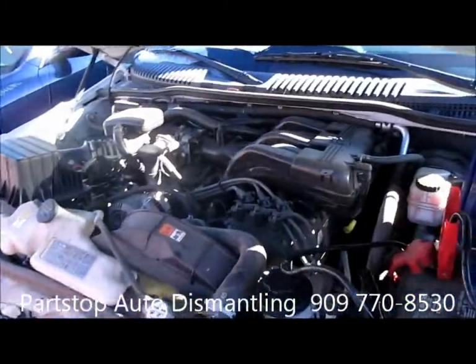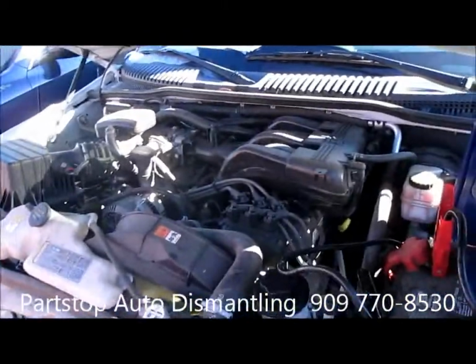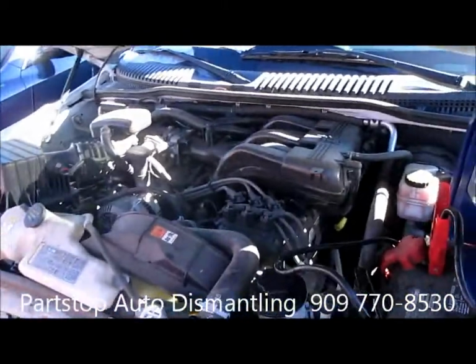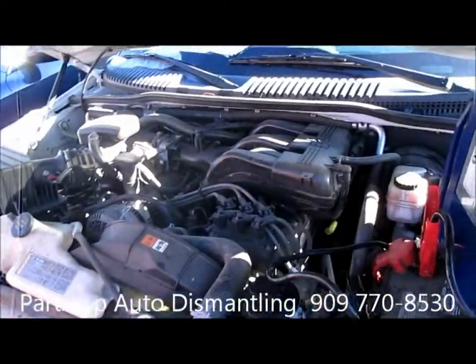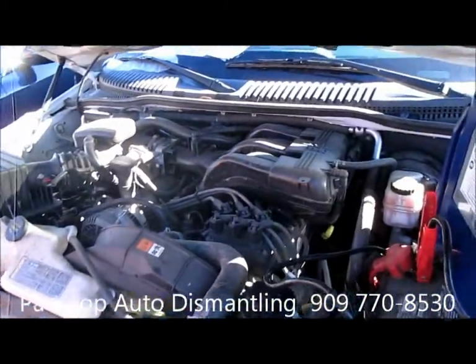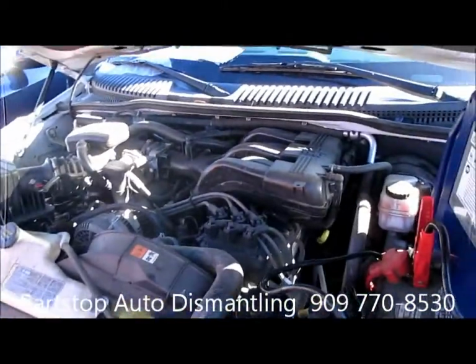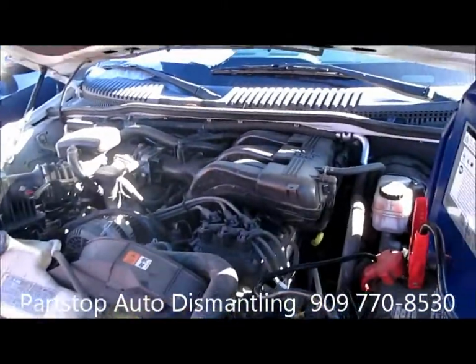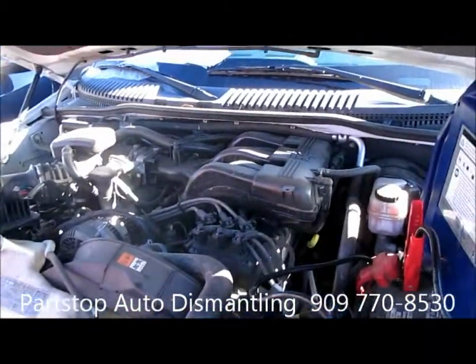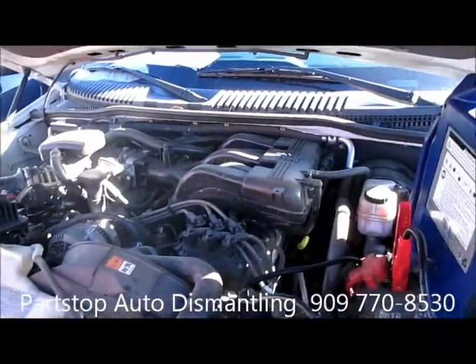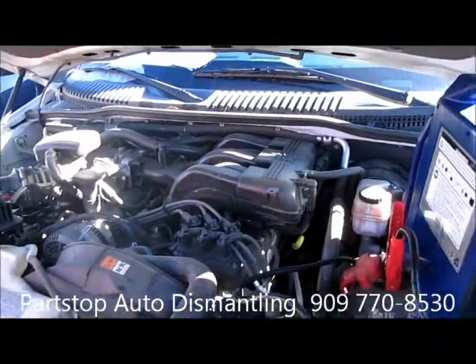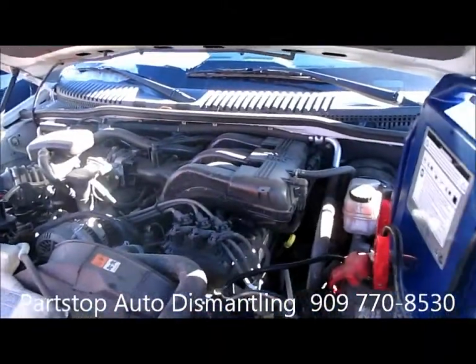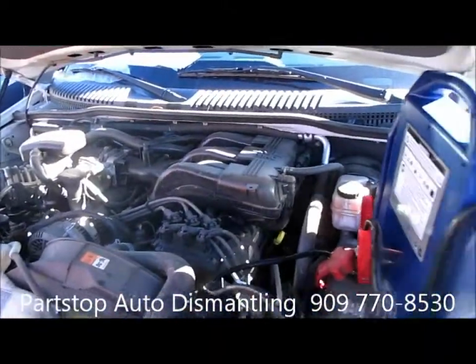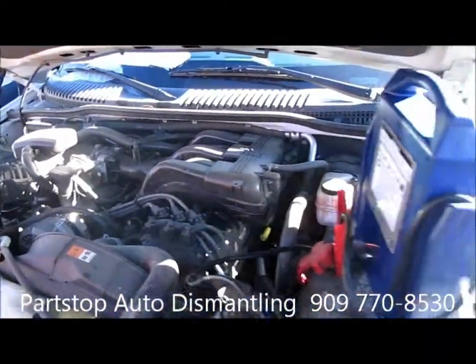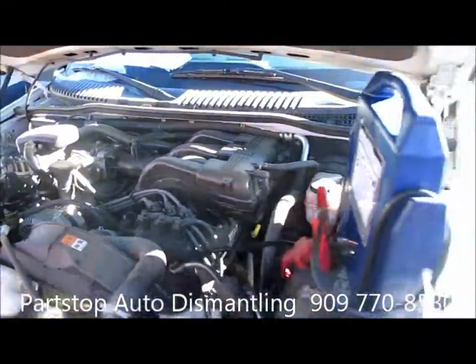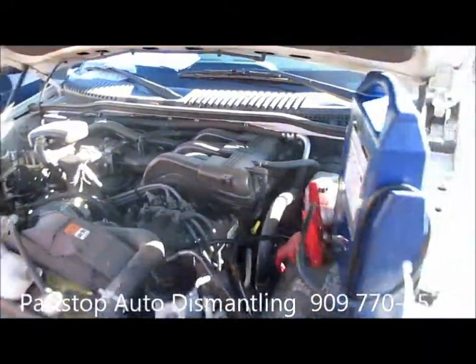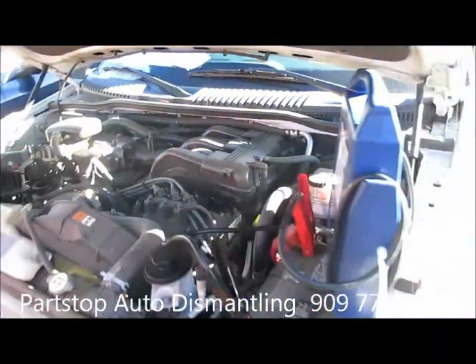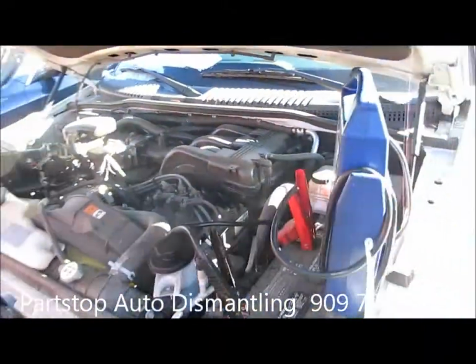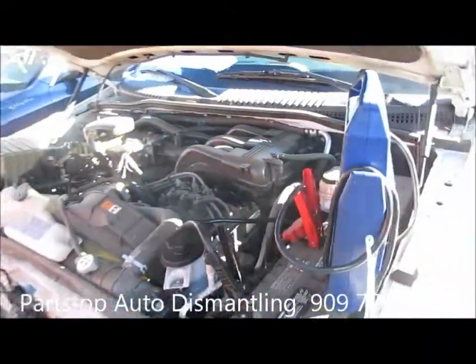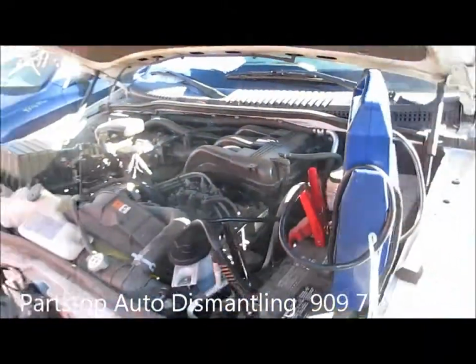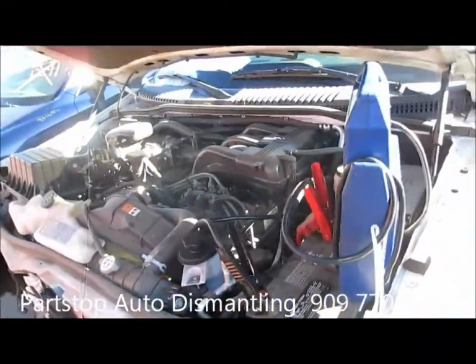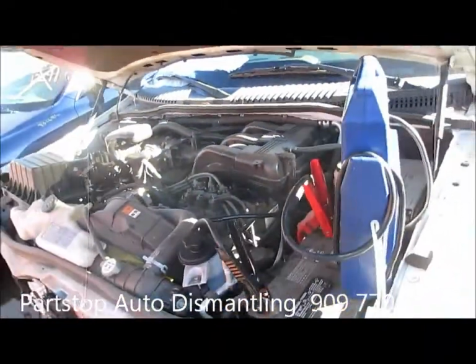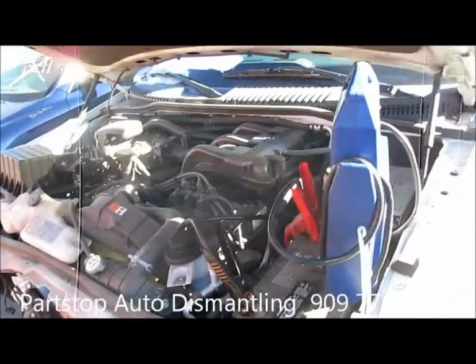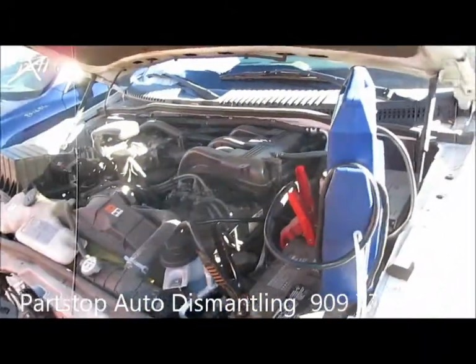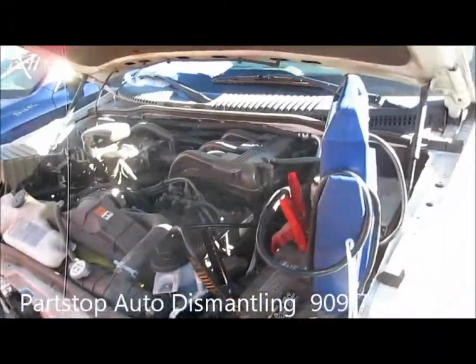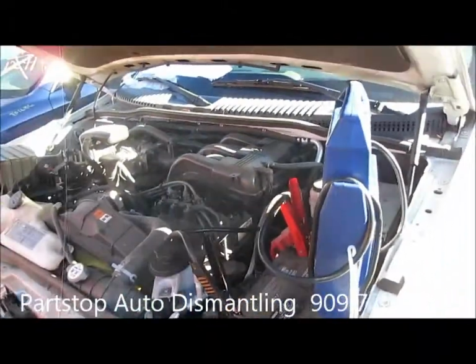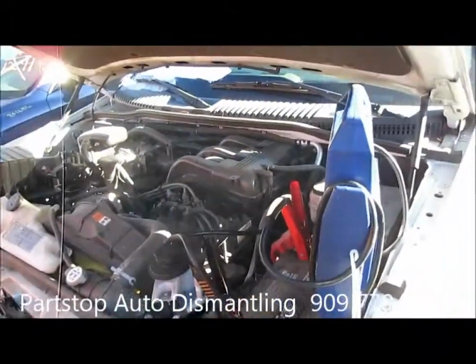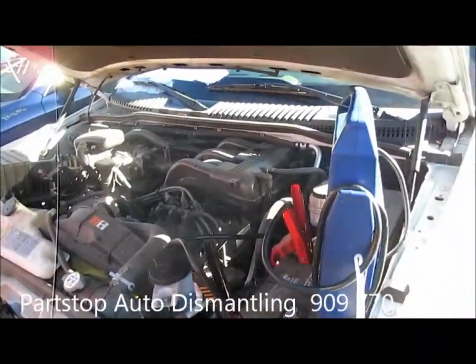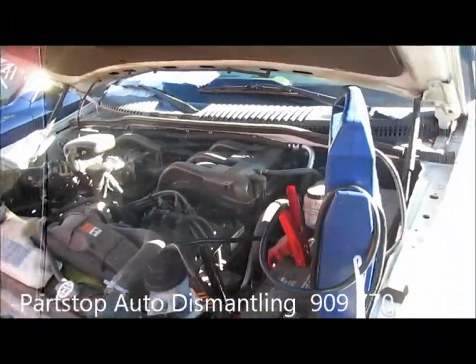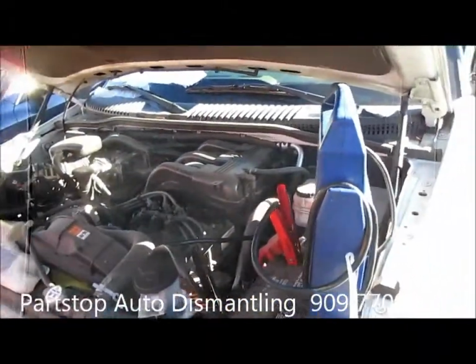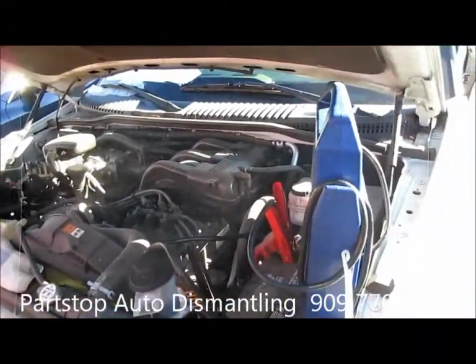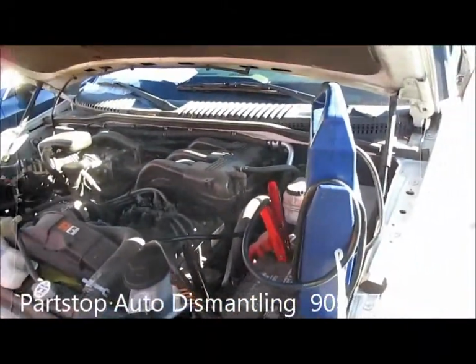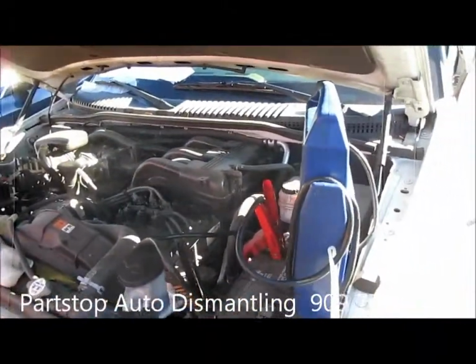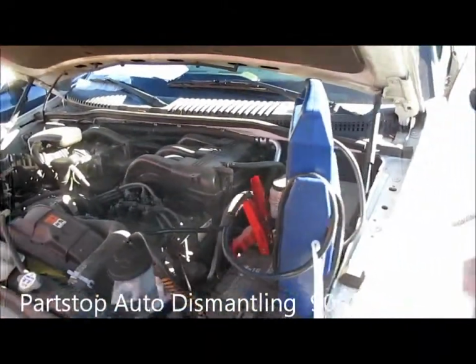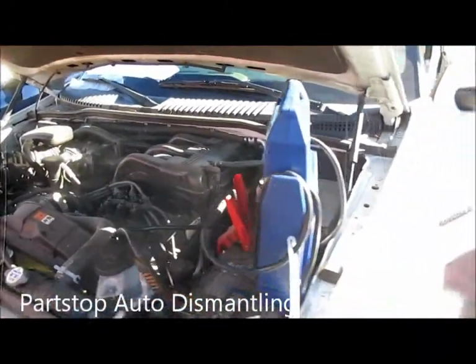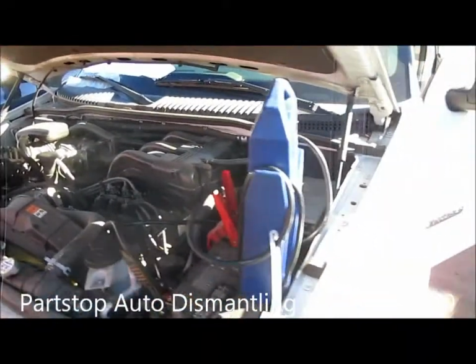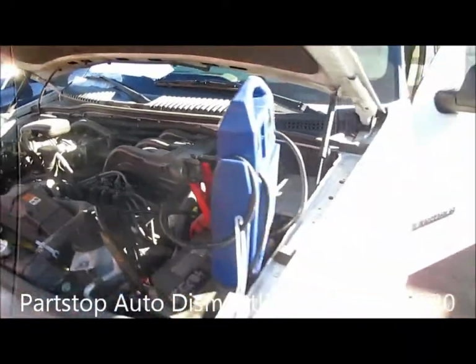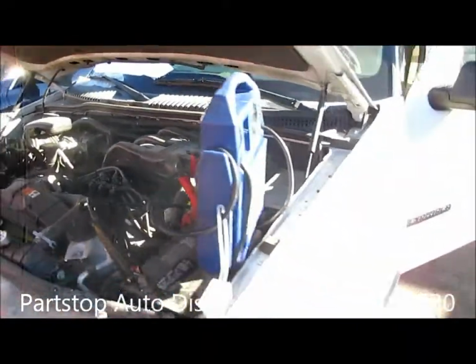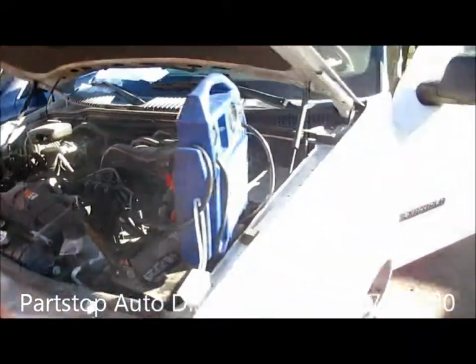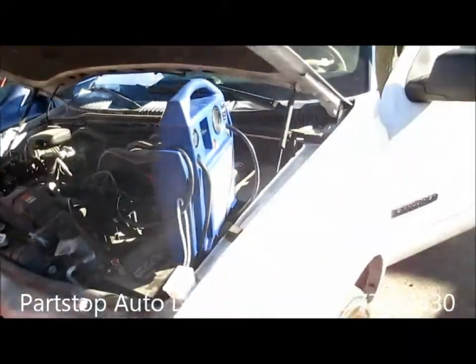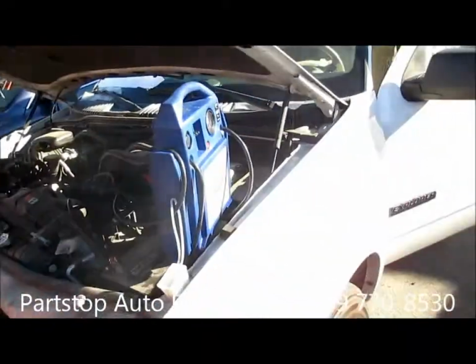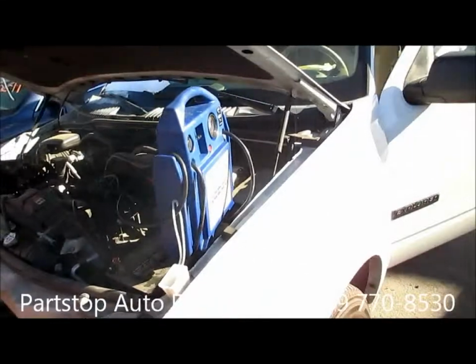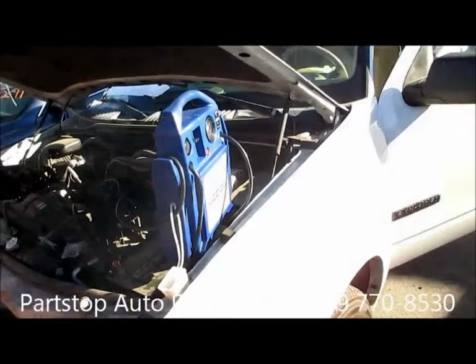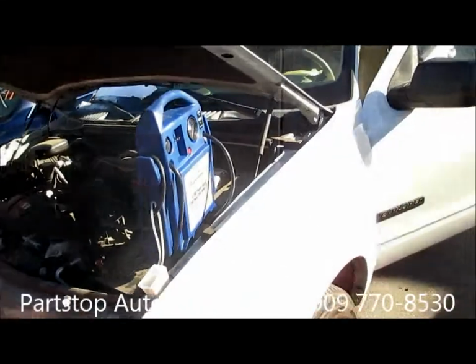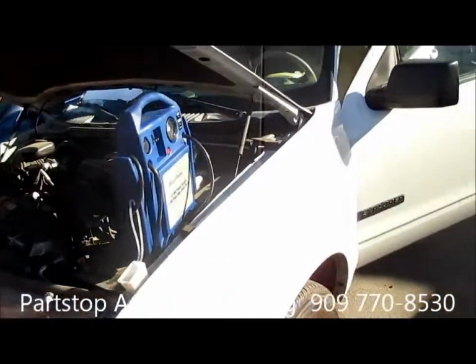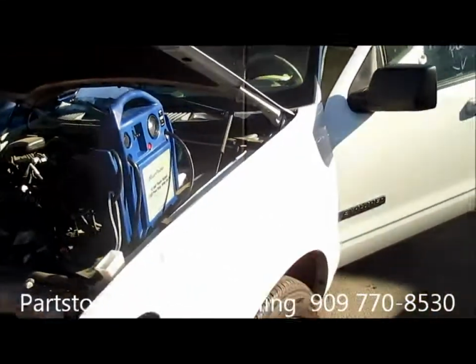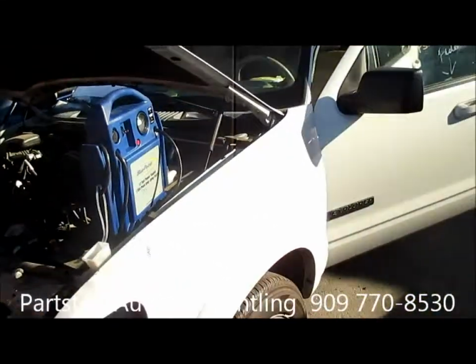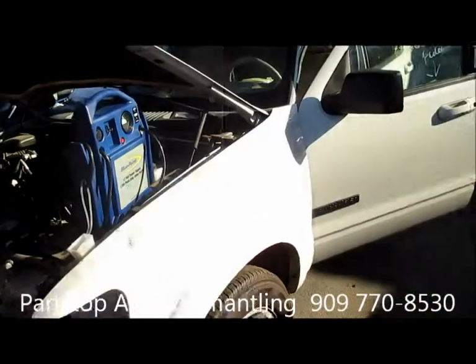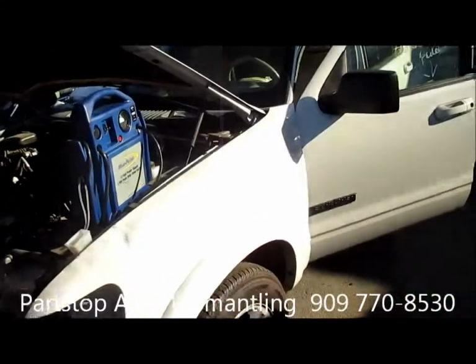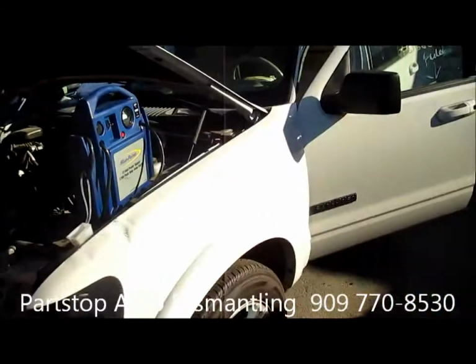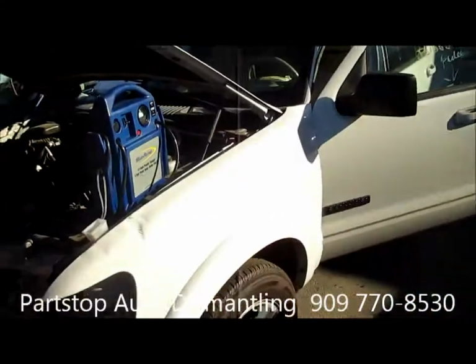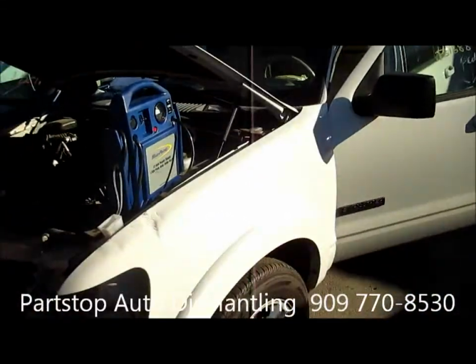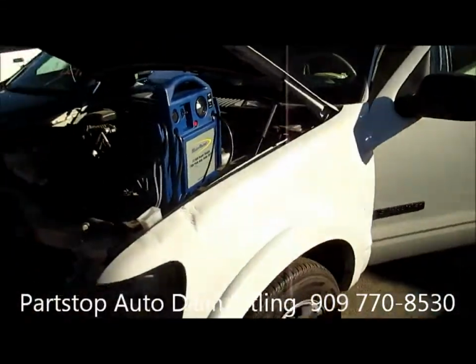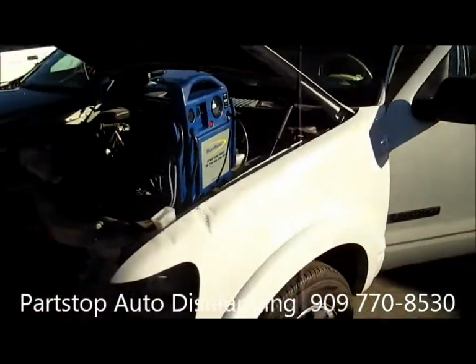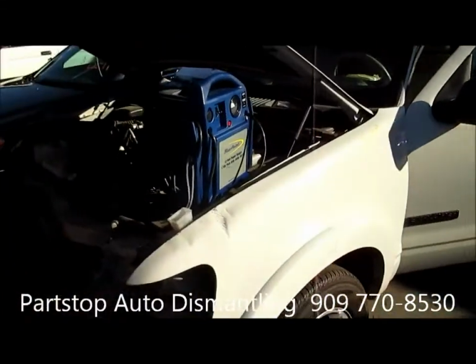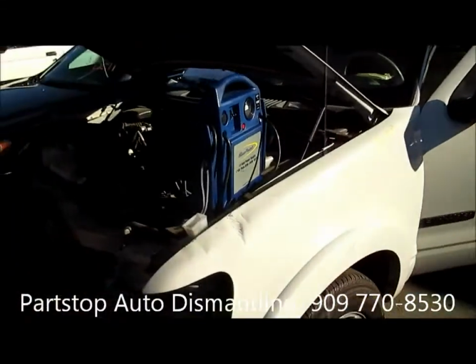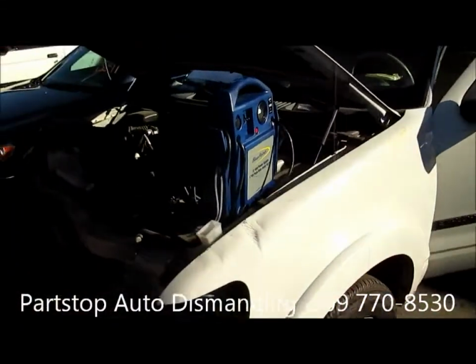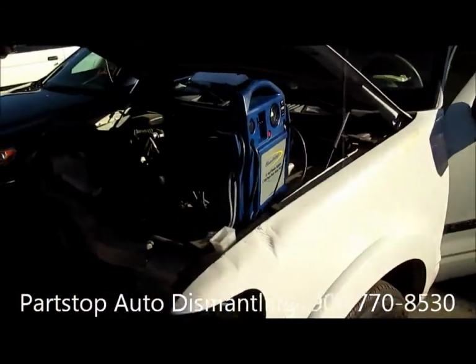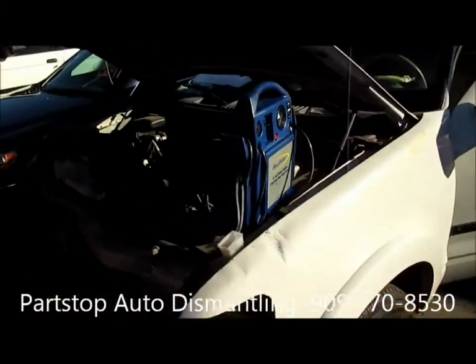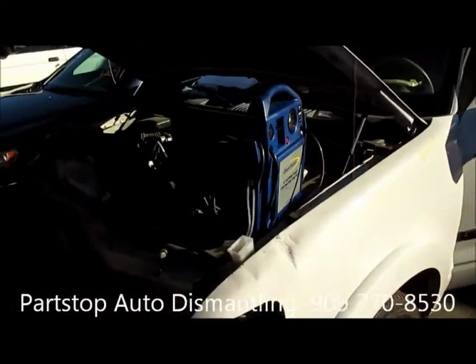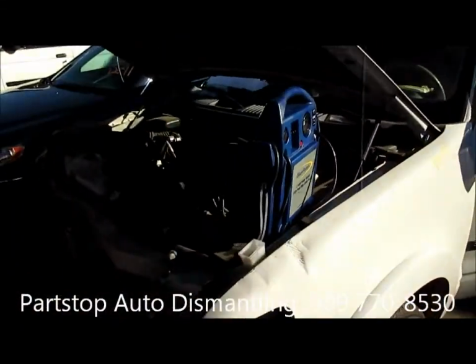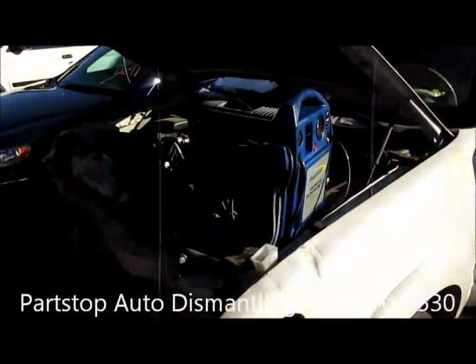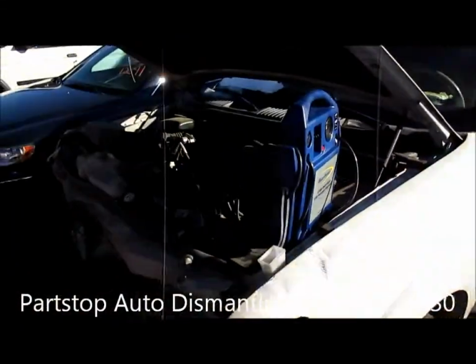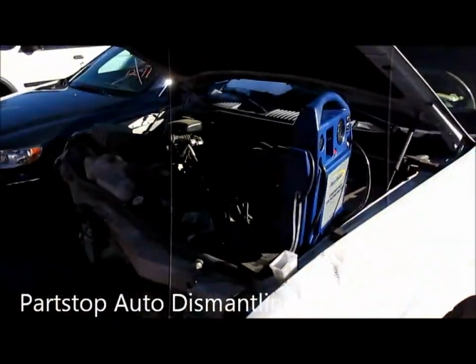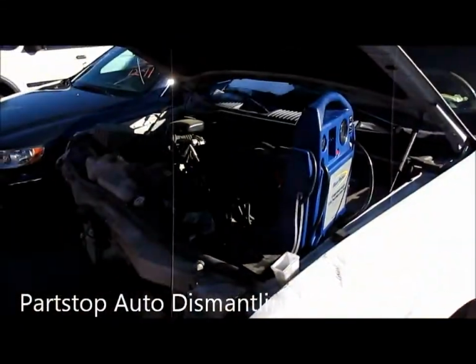It's a 4.0 single overhead cam, with a production date of 8 of 08.